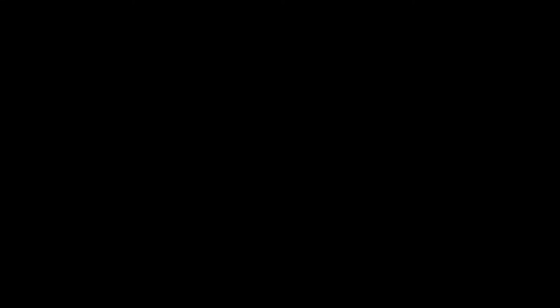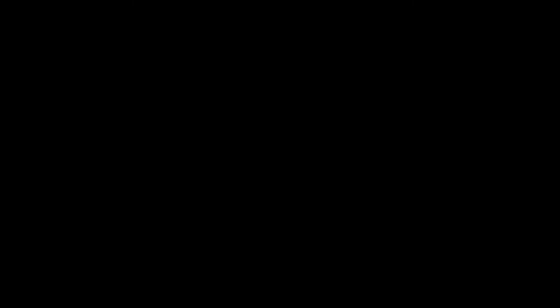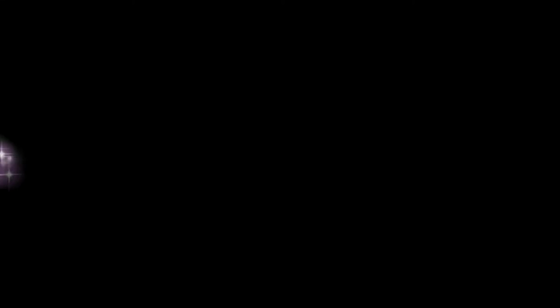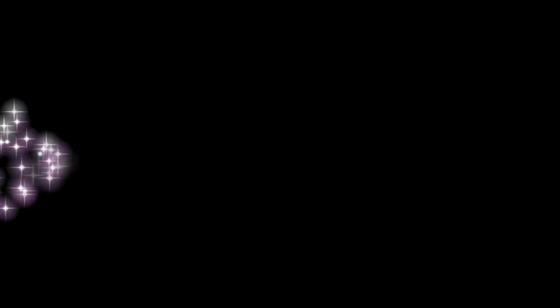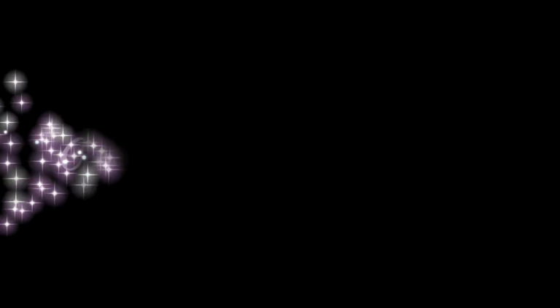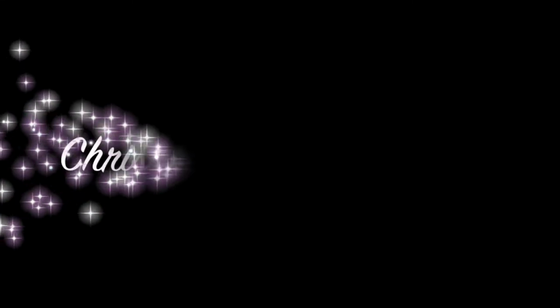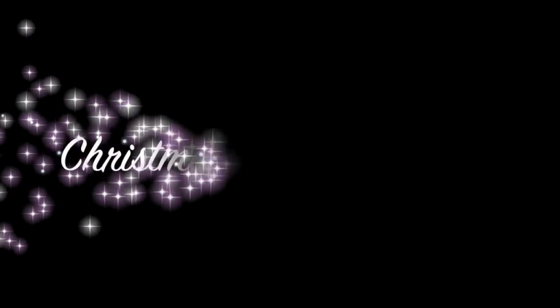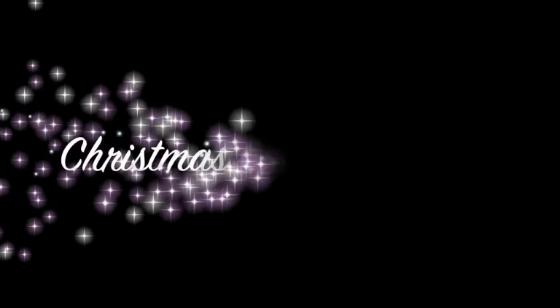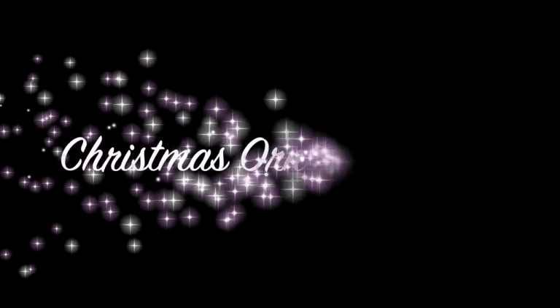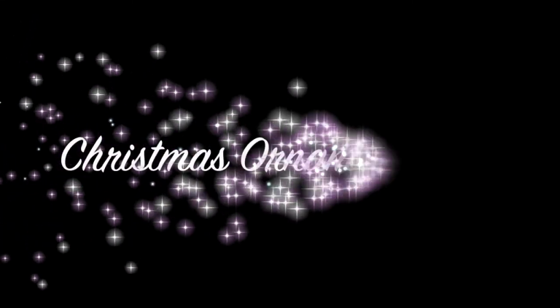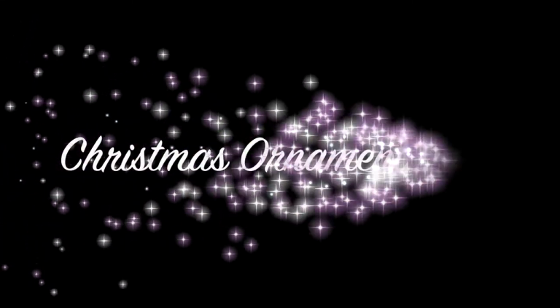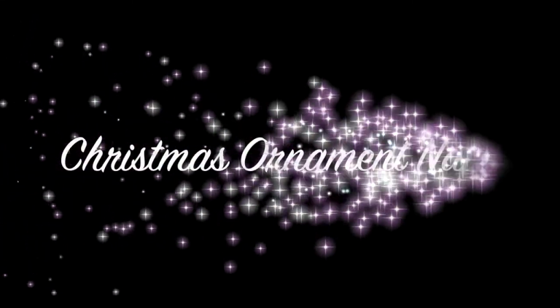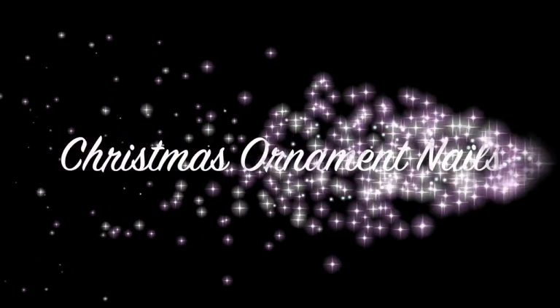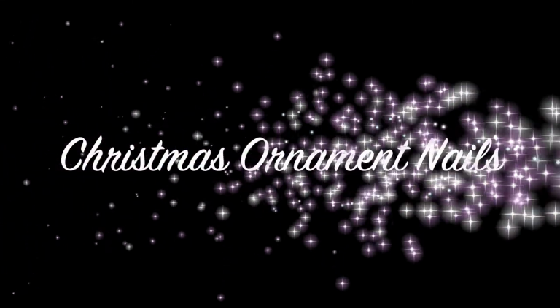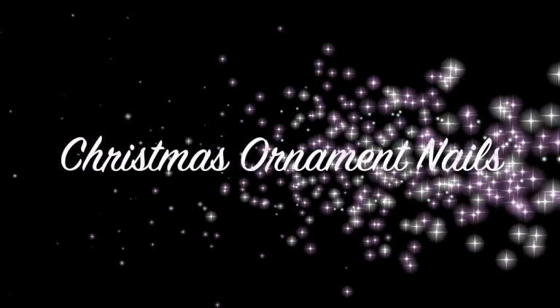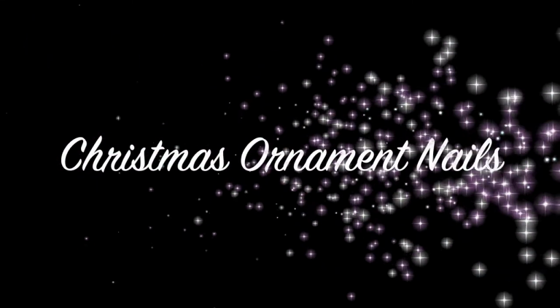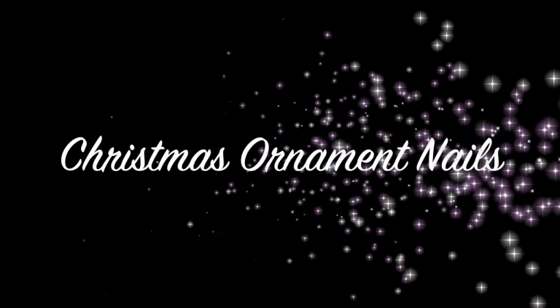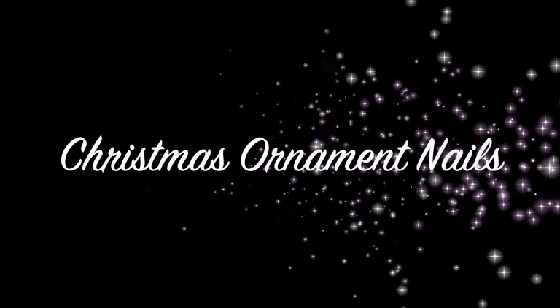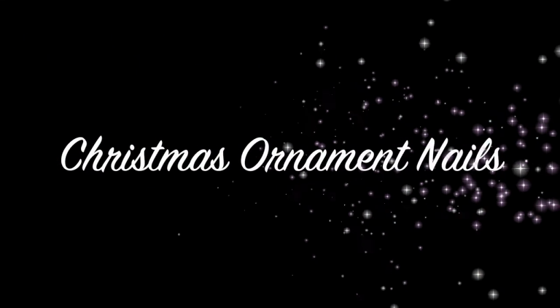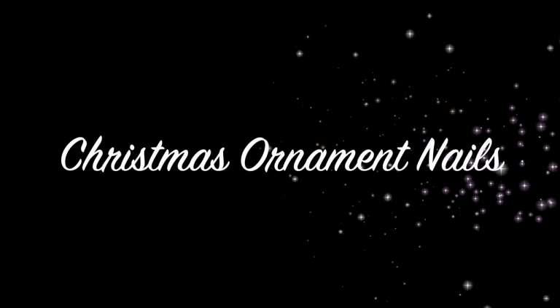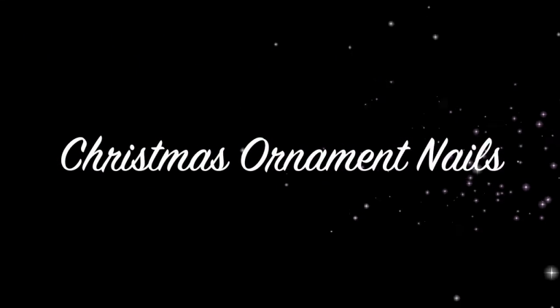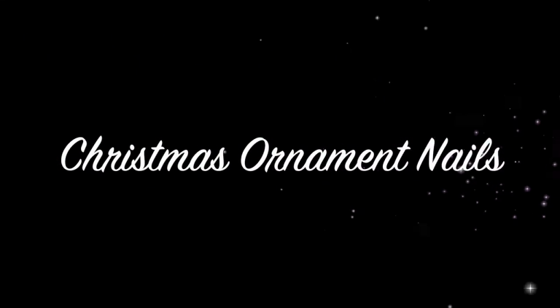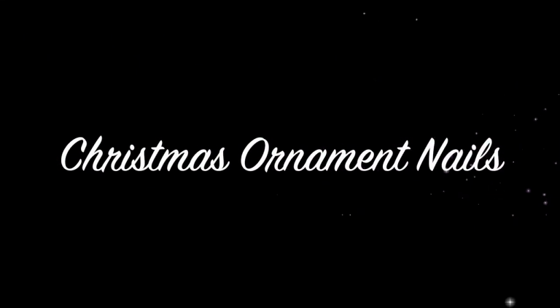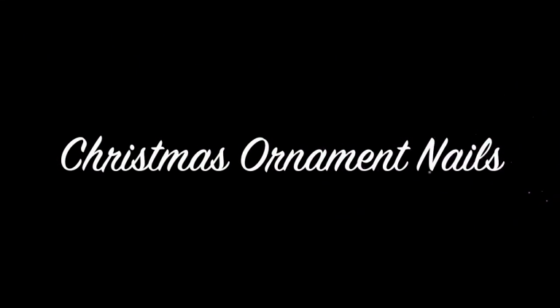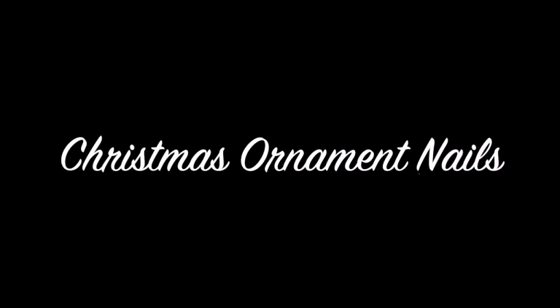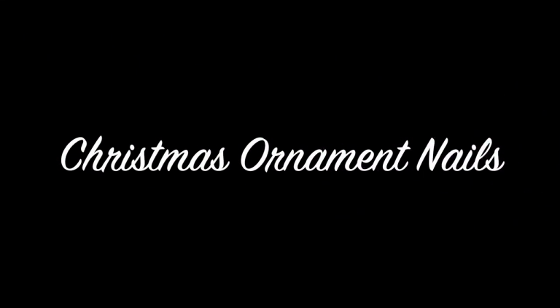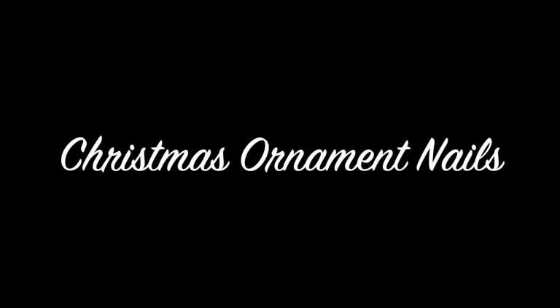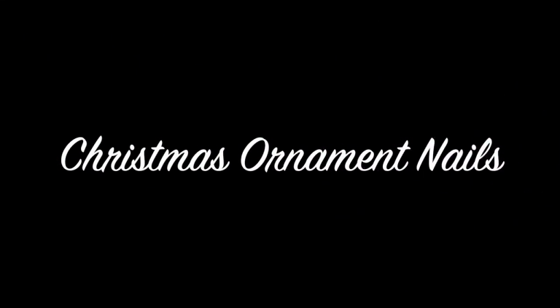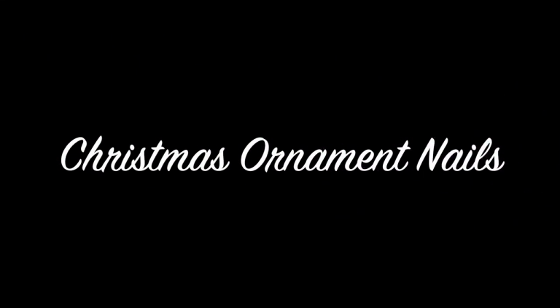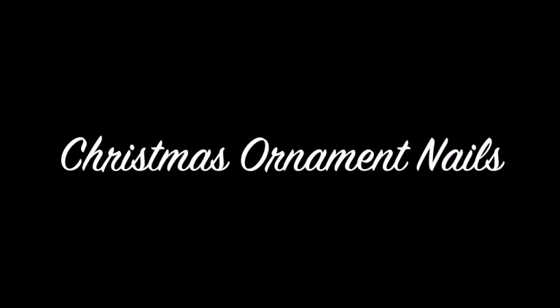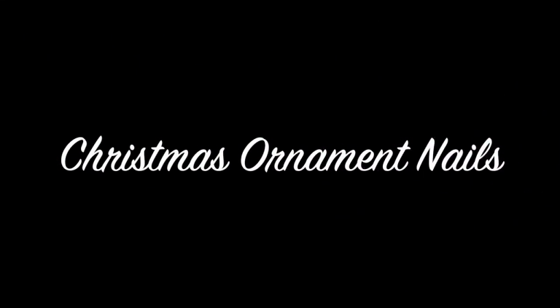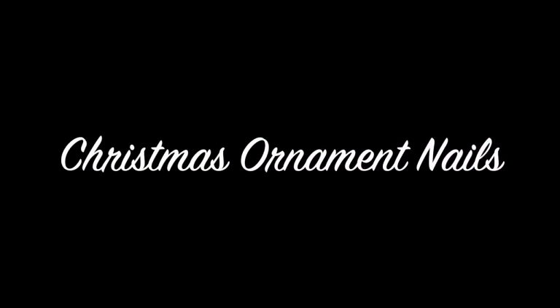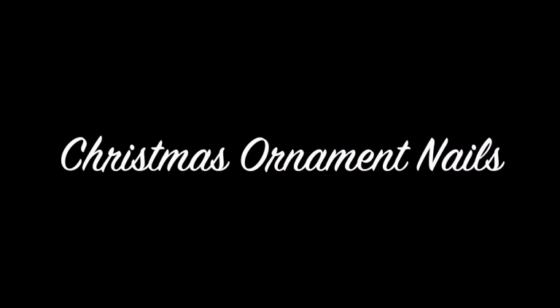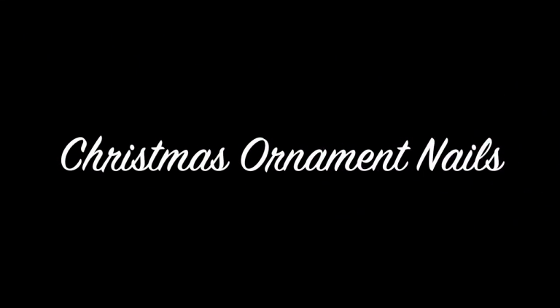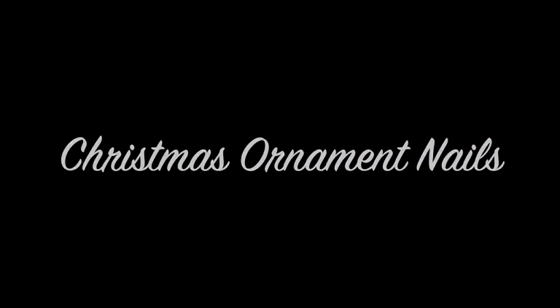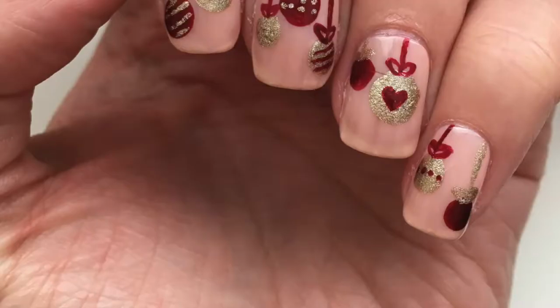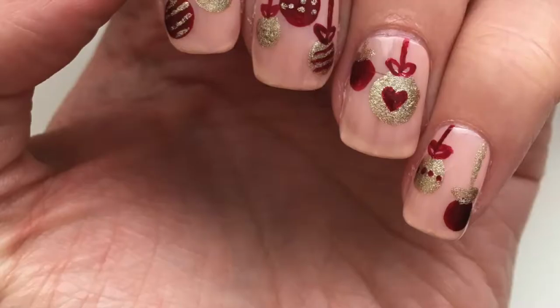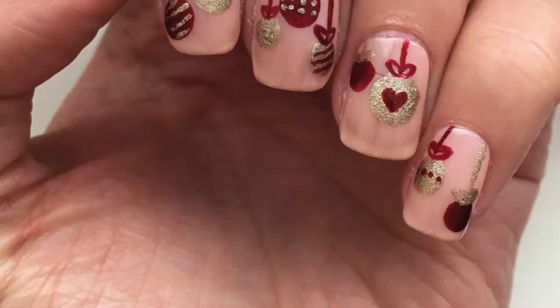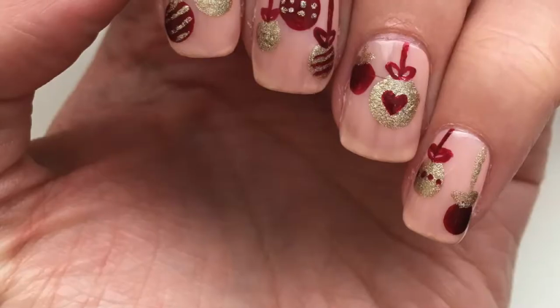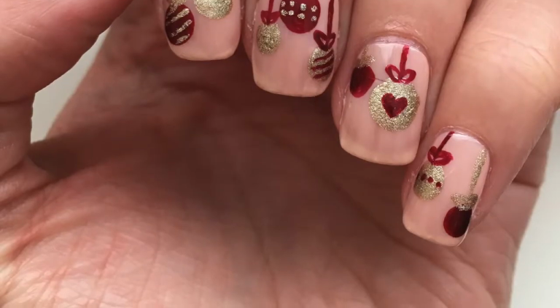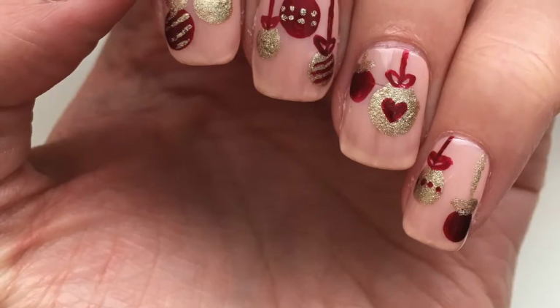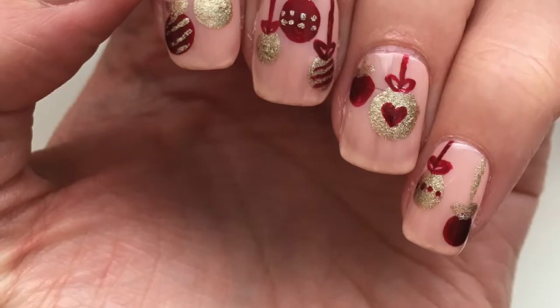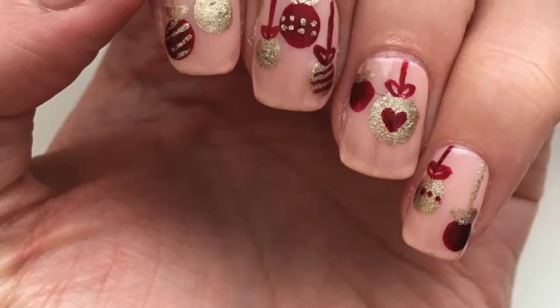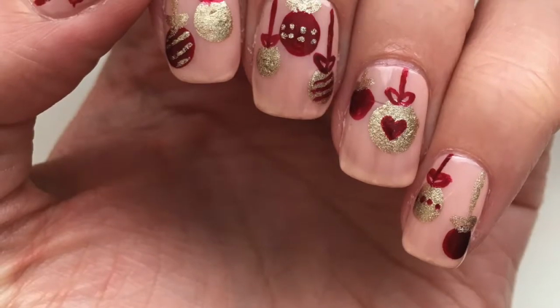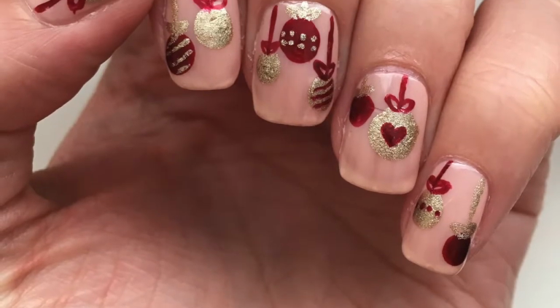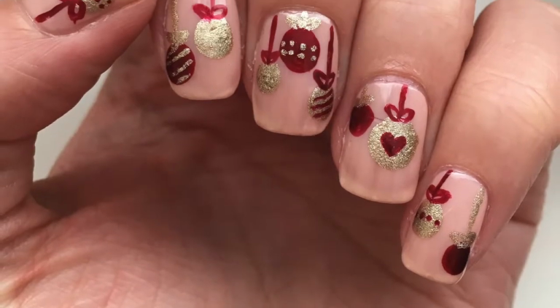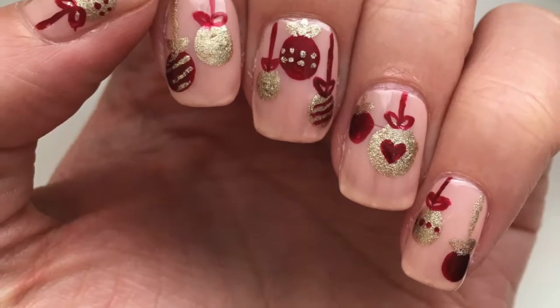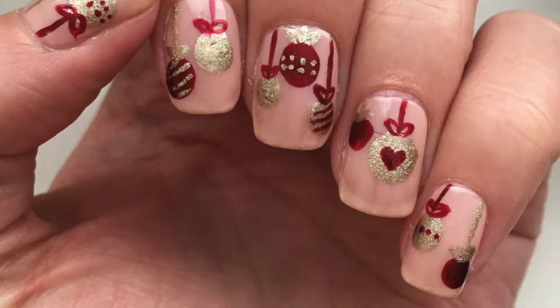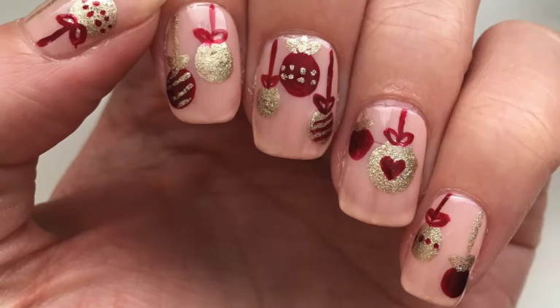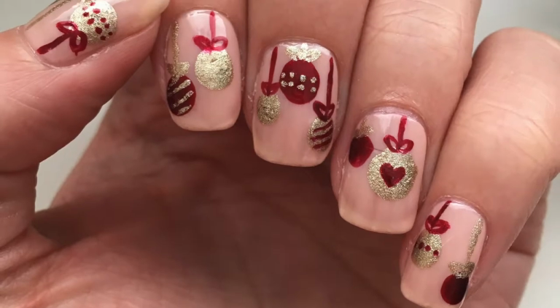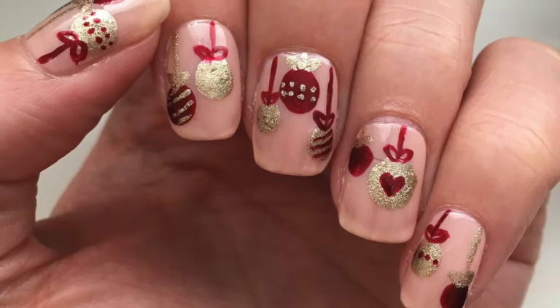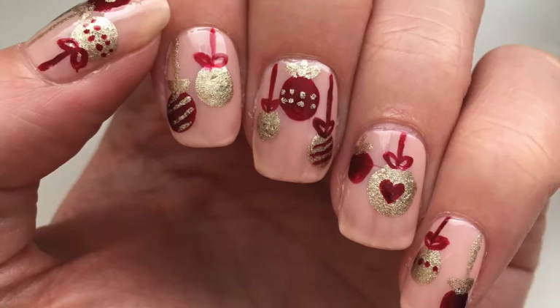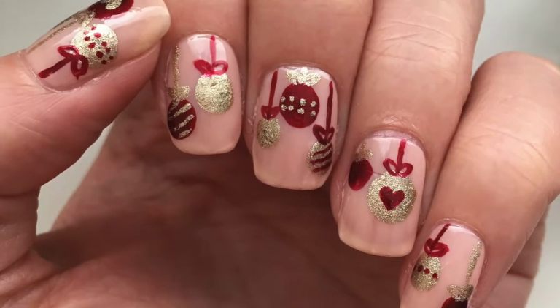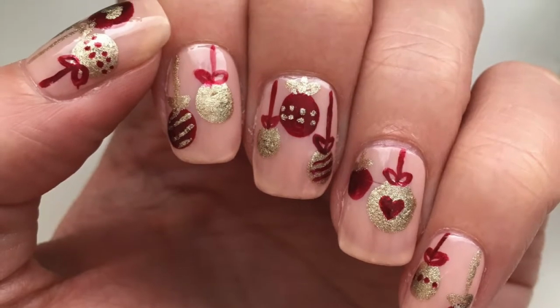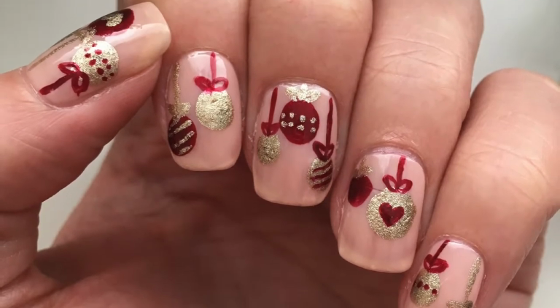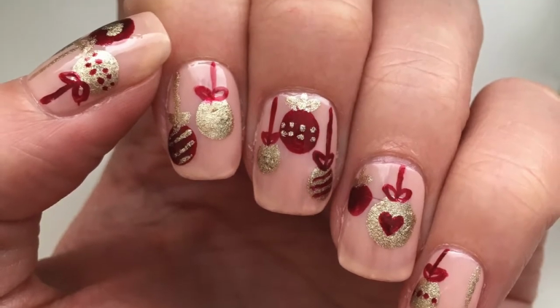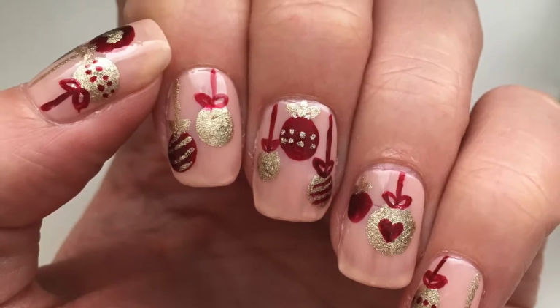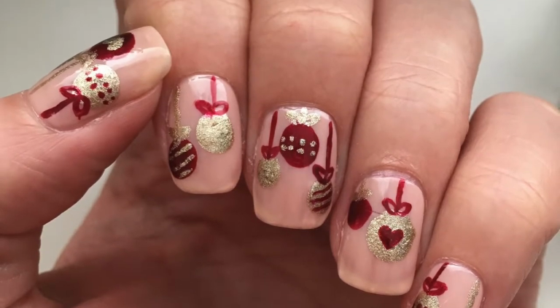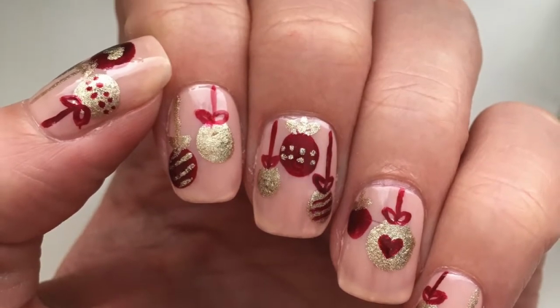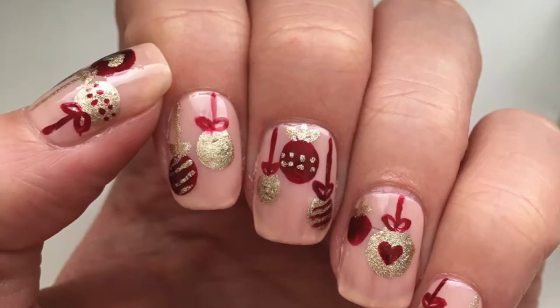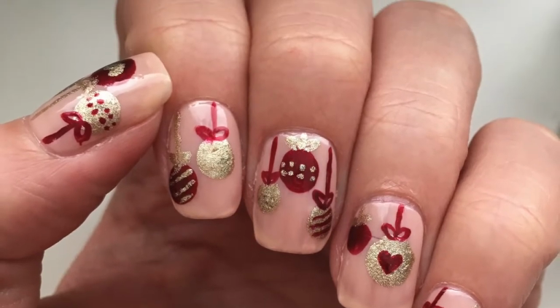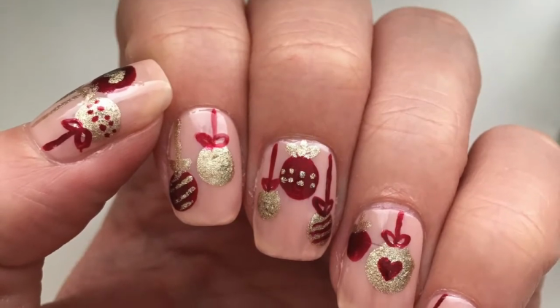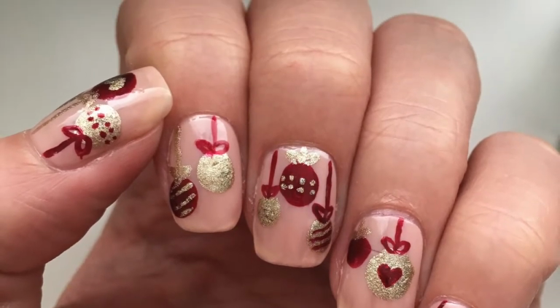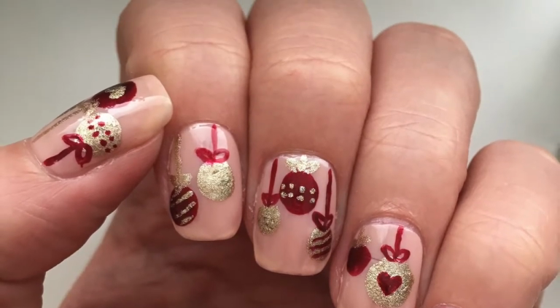Hello and welcome to my Christmas ornament nail tutorial. If you'd like to know how I did these nails, just keep on watching.